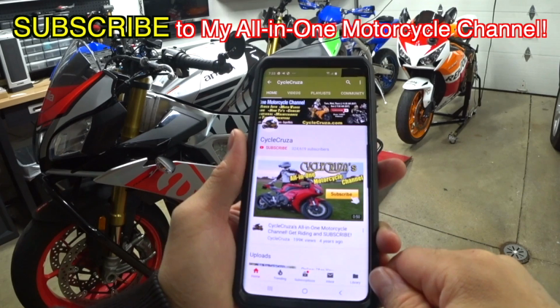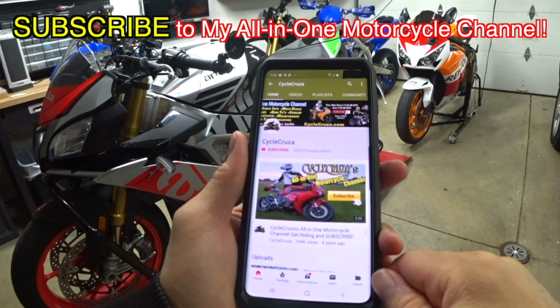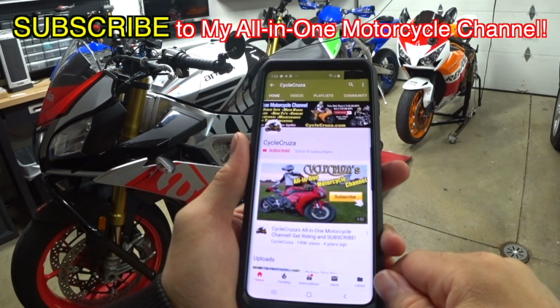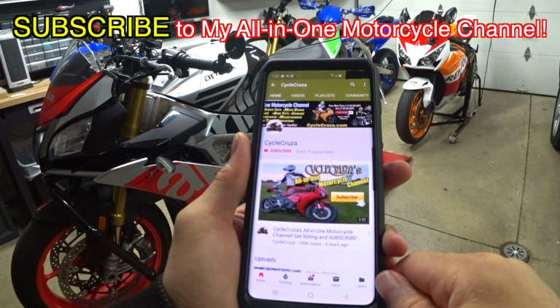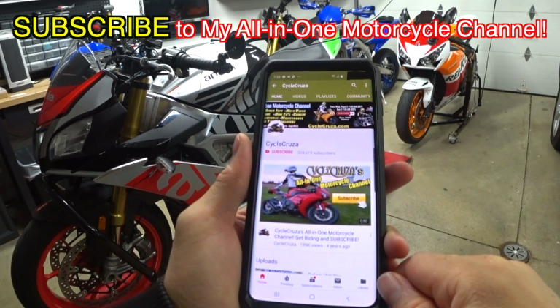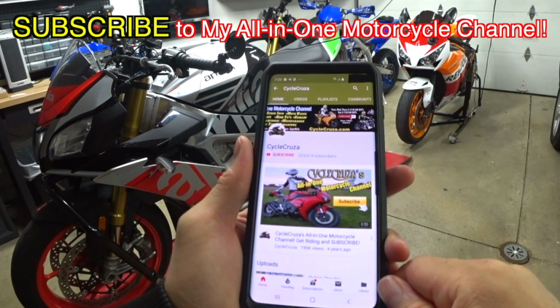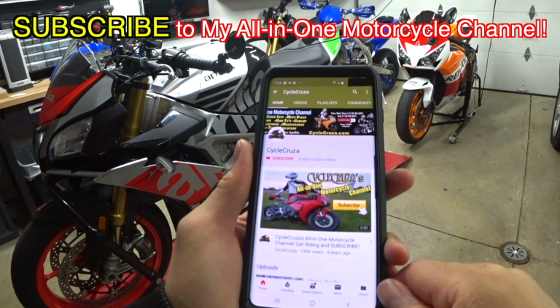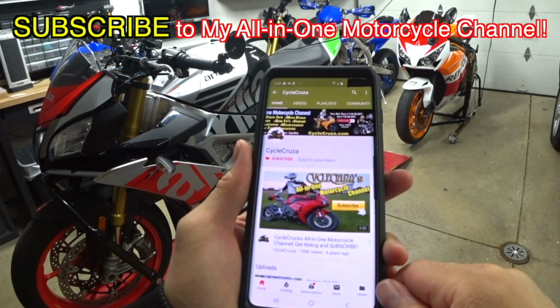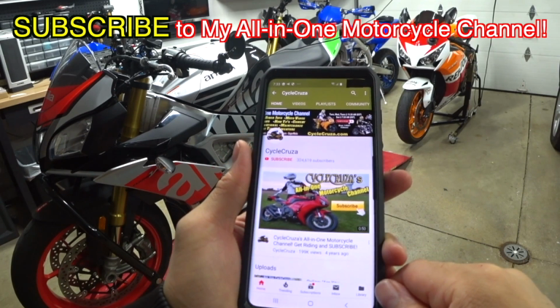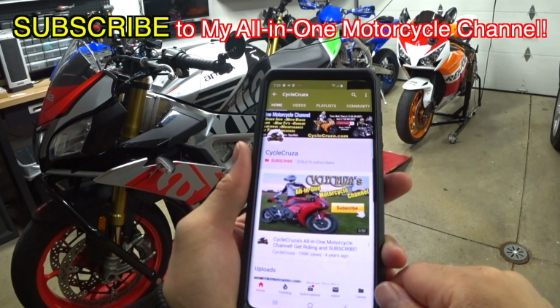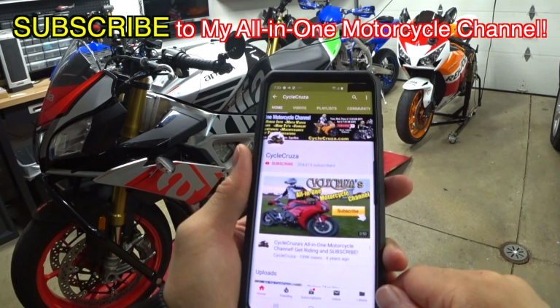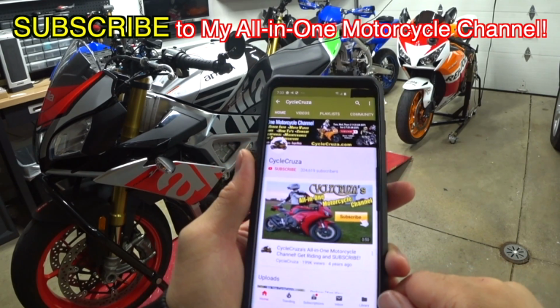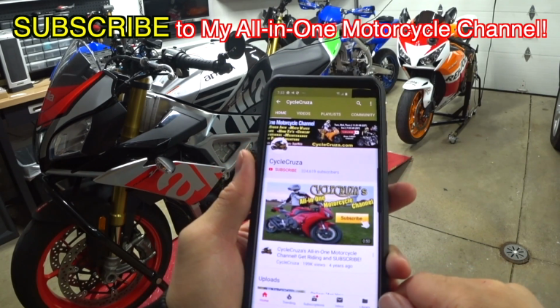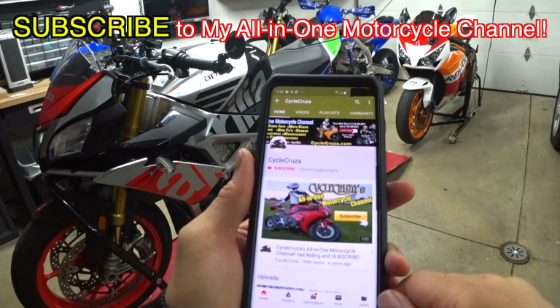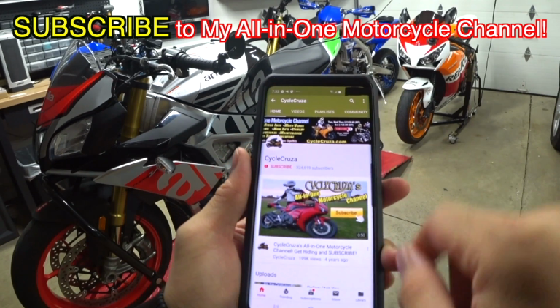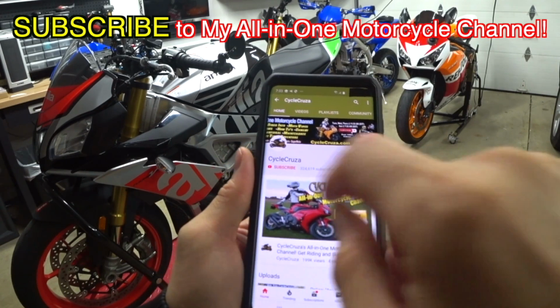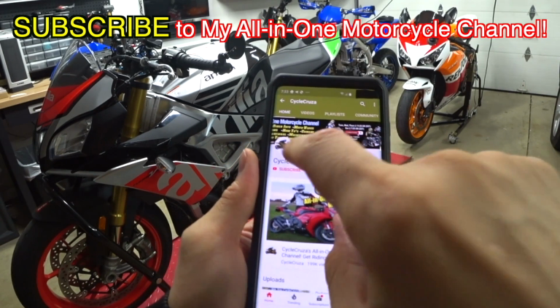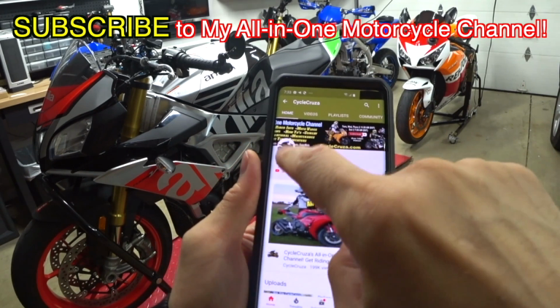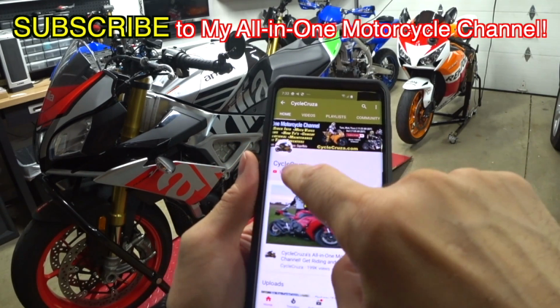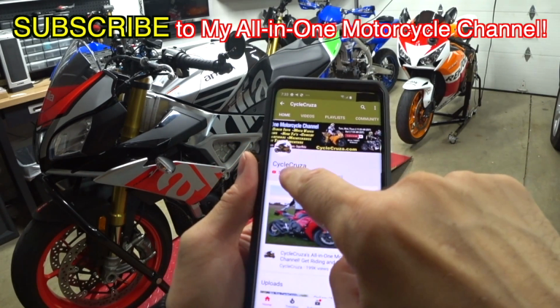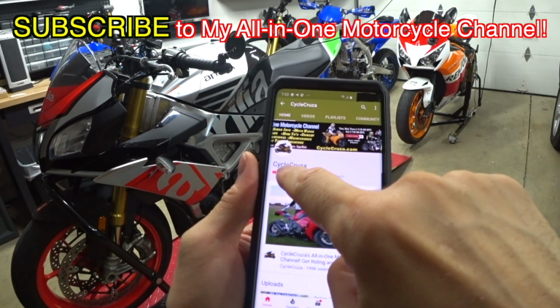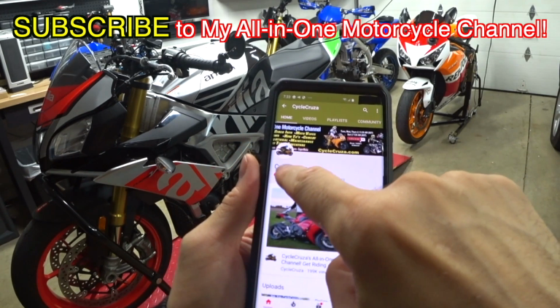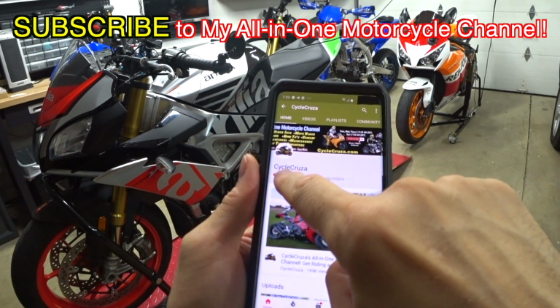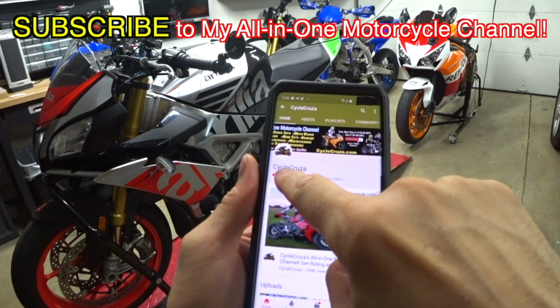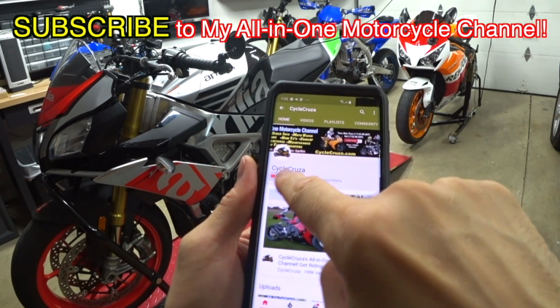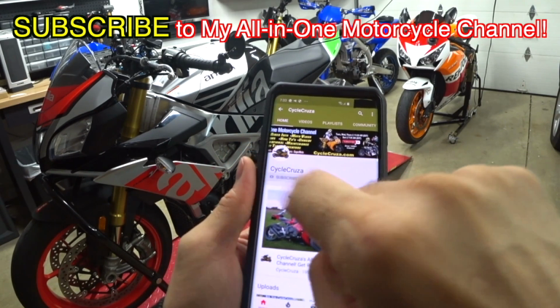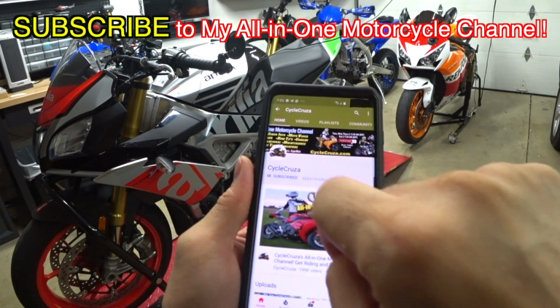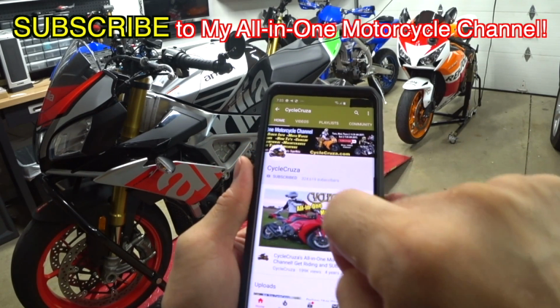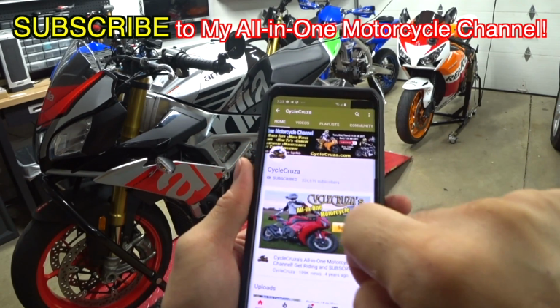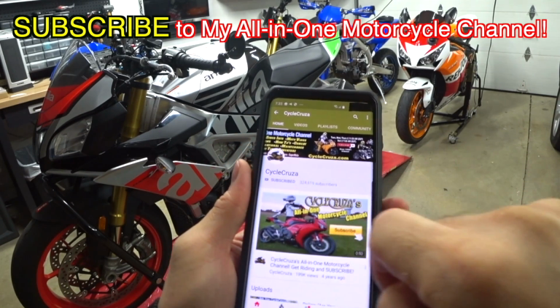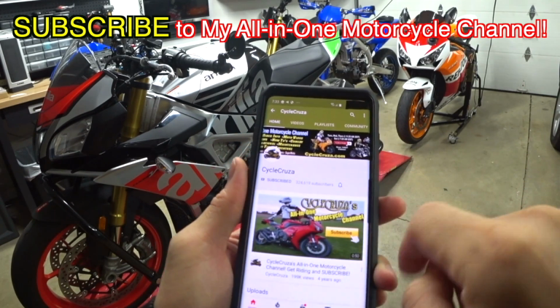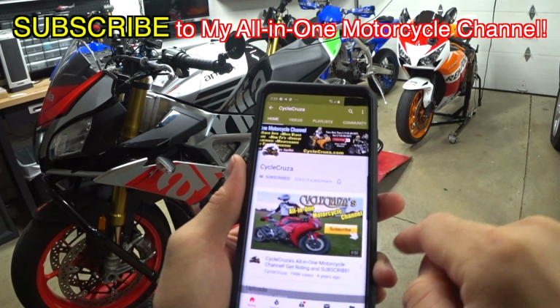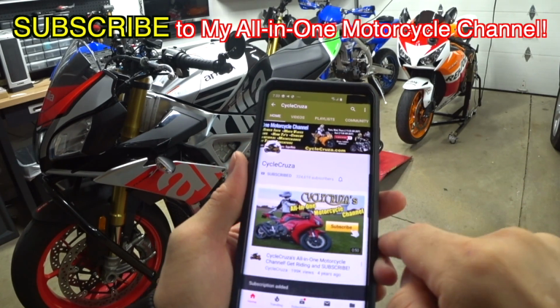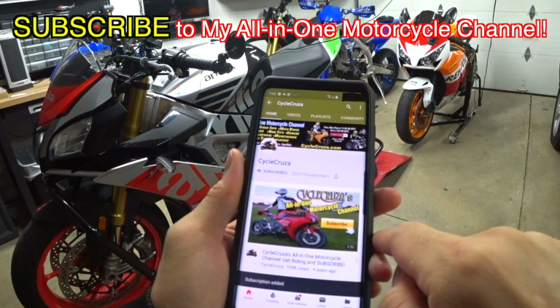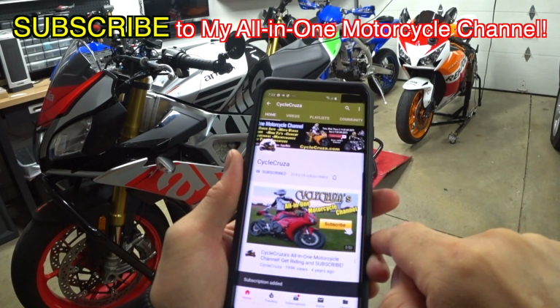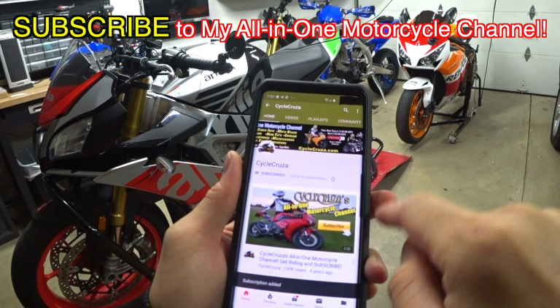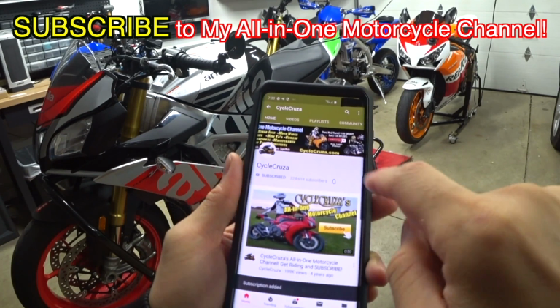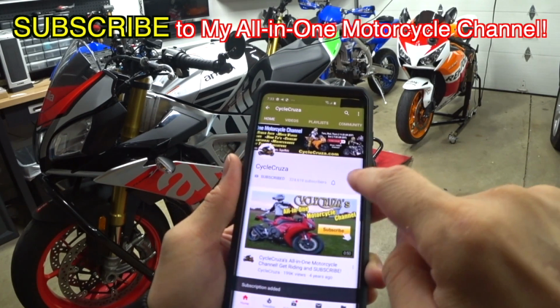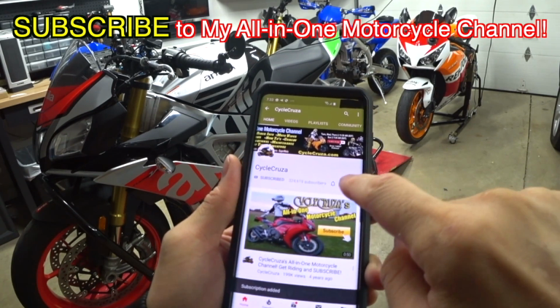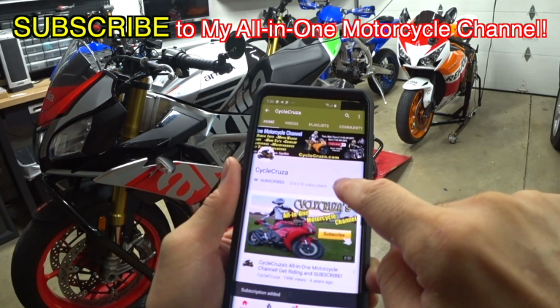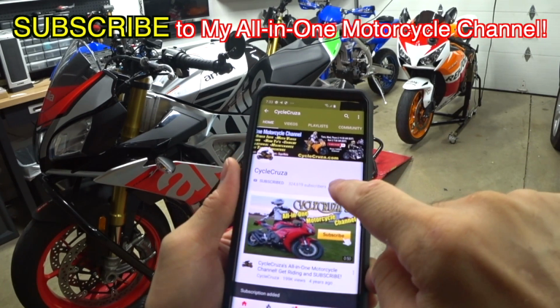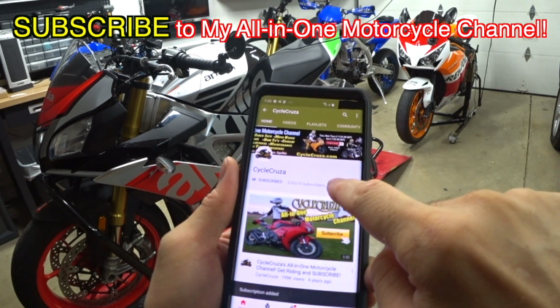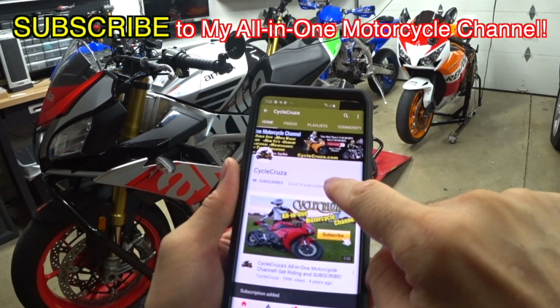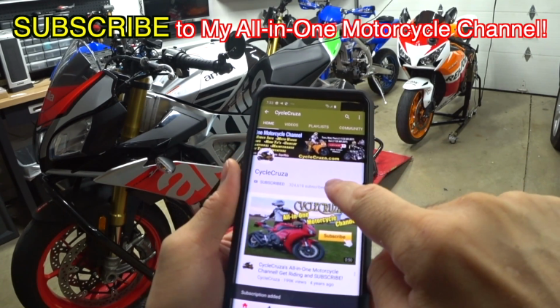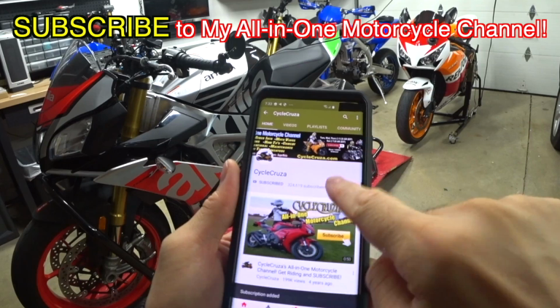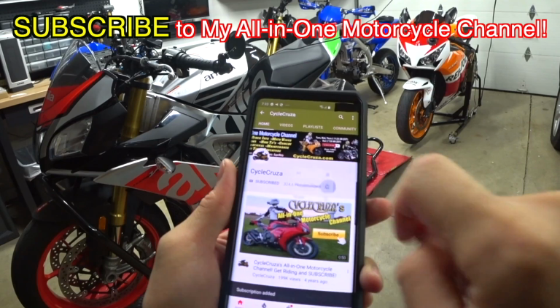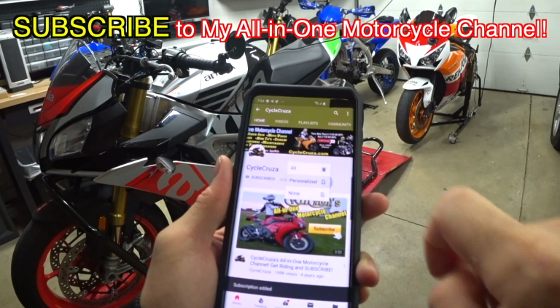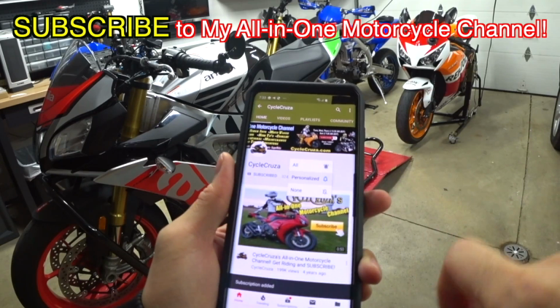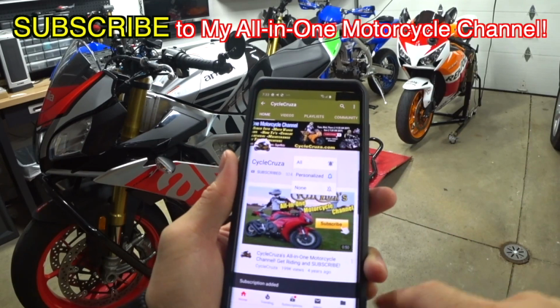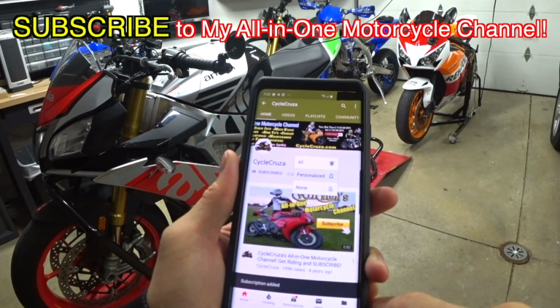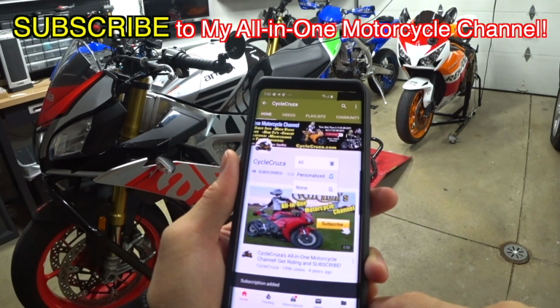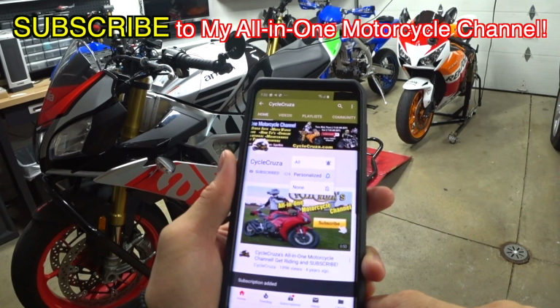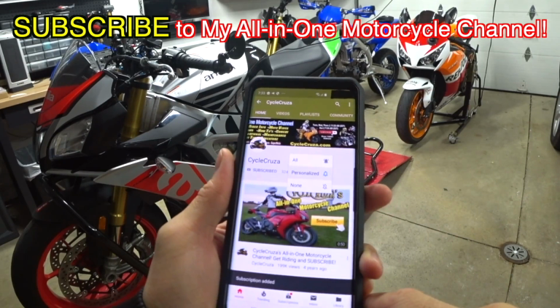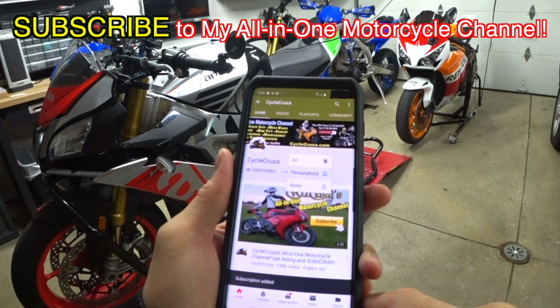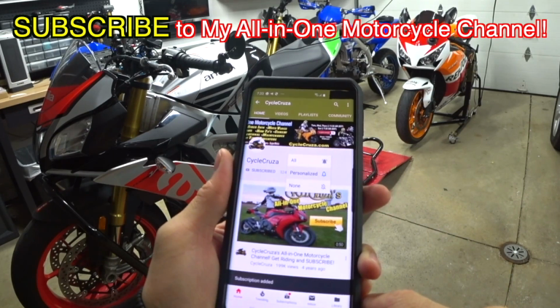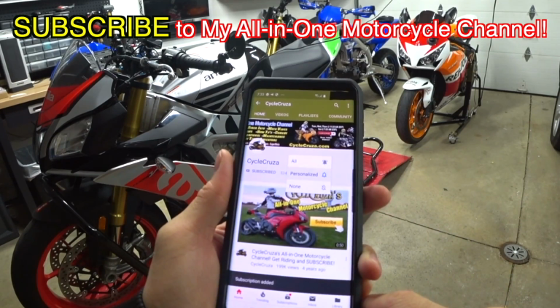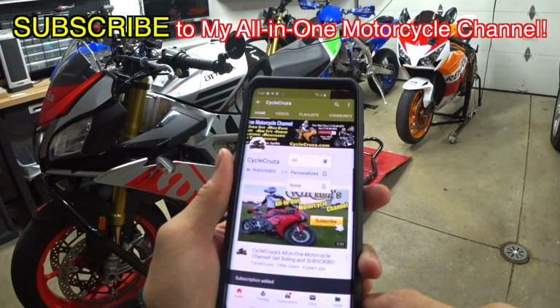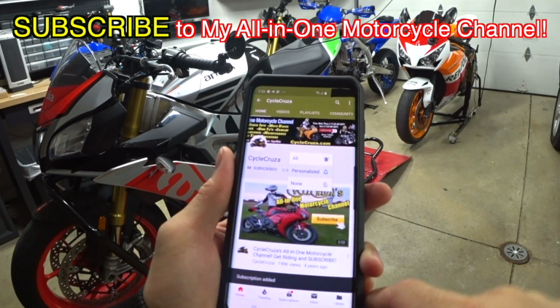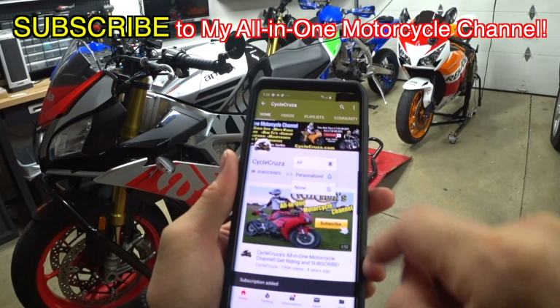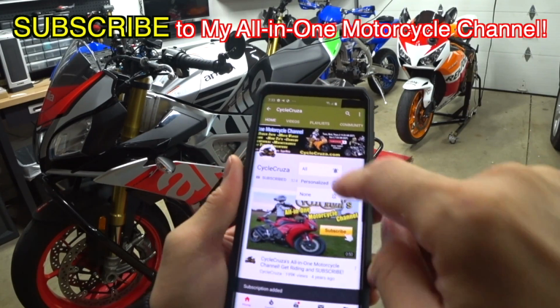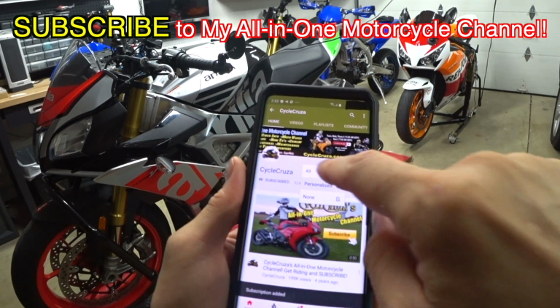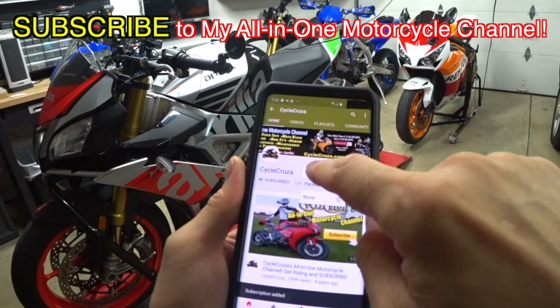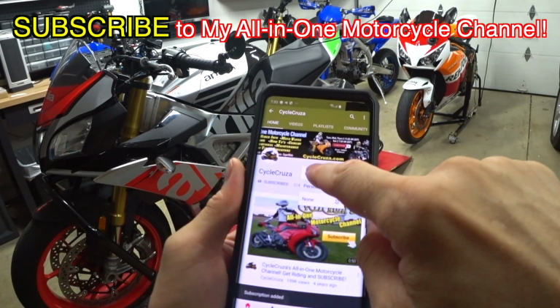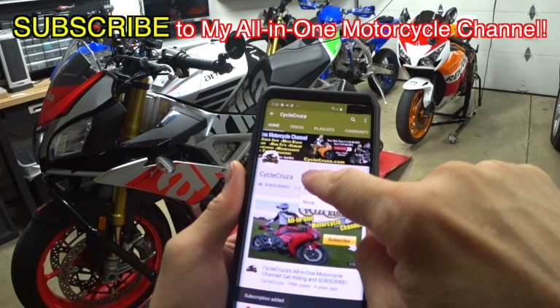For those of you who are new to my channel, make sure to hit the subscribe button and also hit the bell symbol to get notified of my new video uploads.